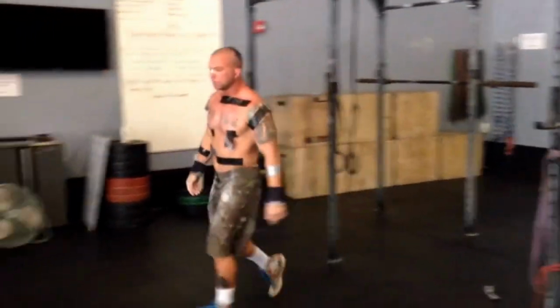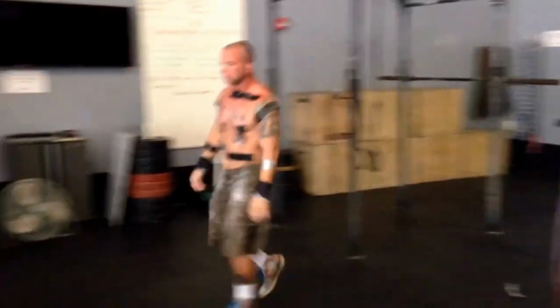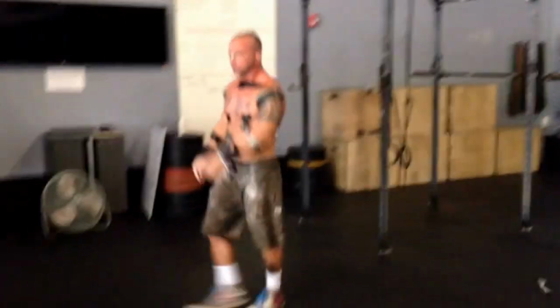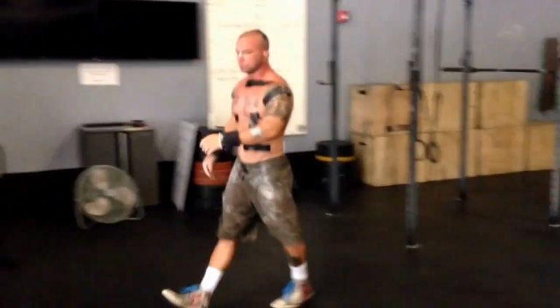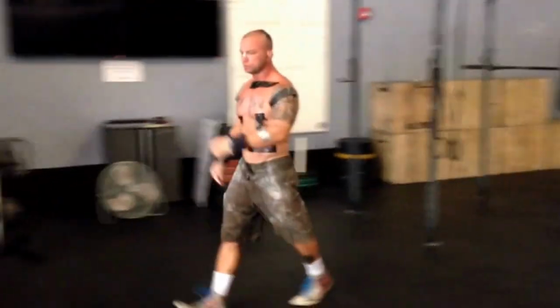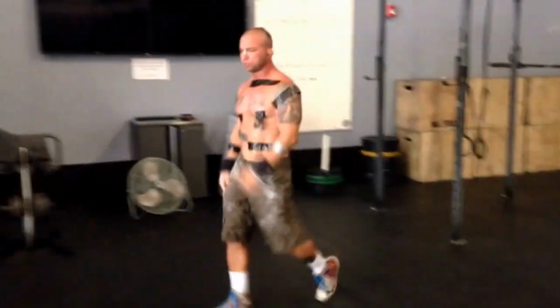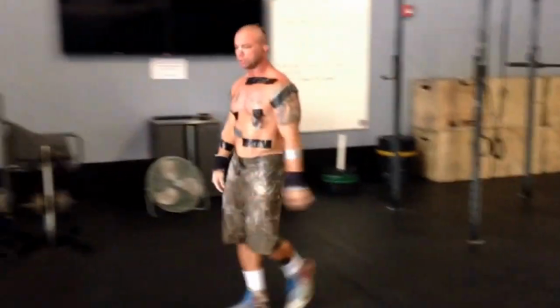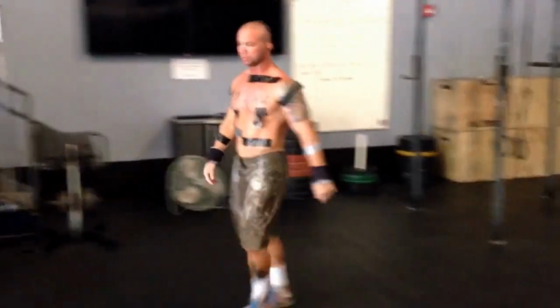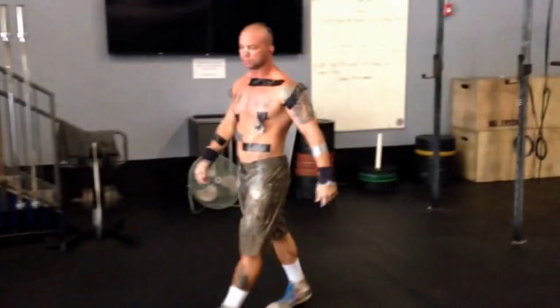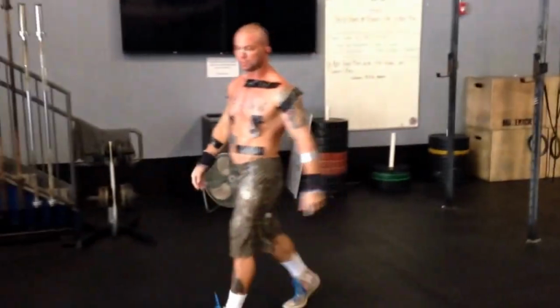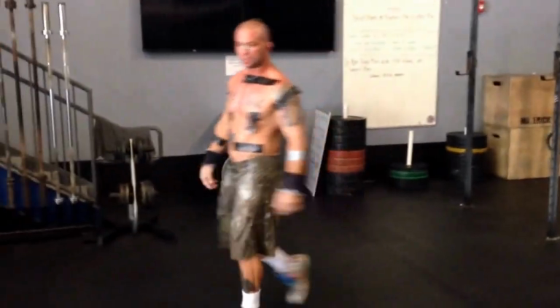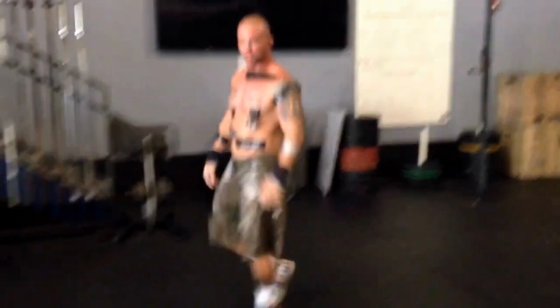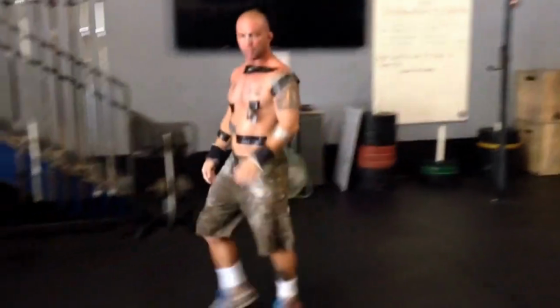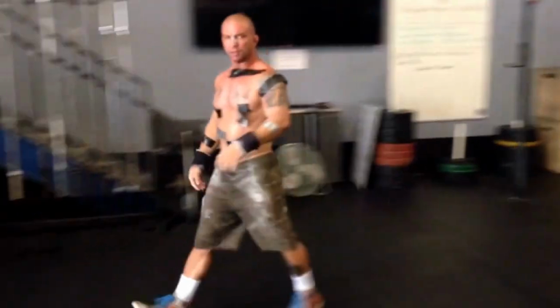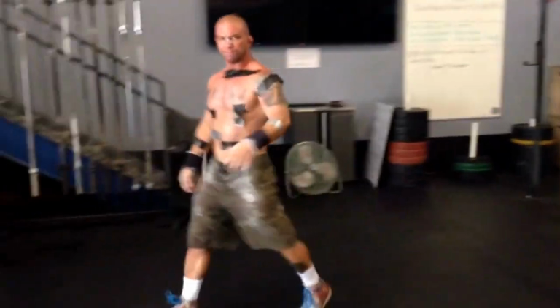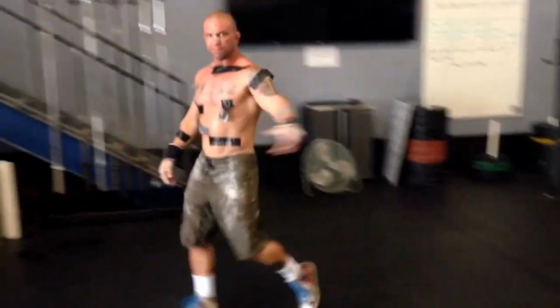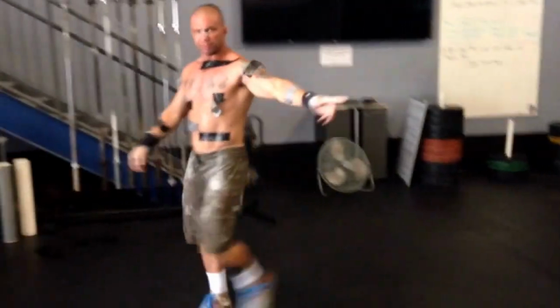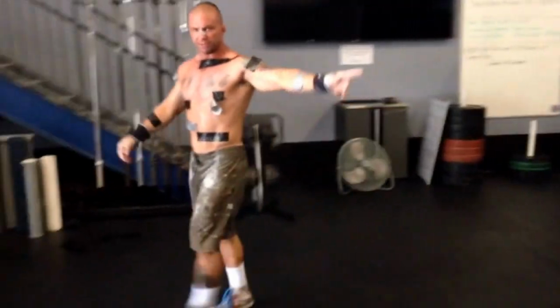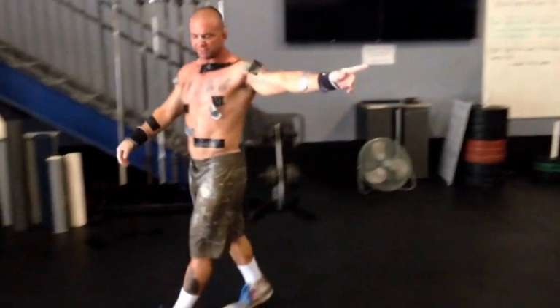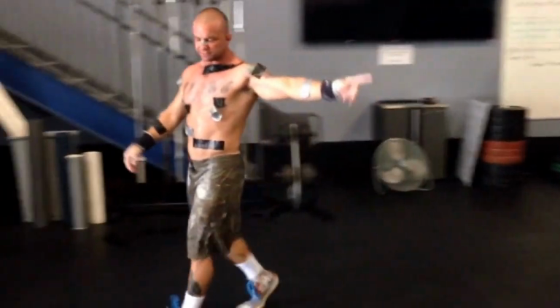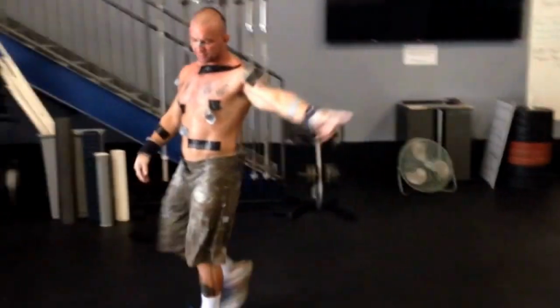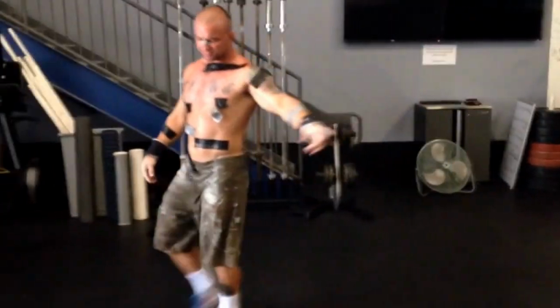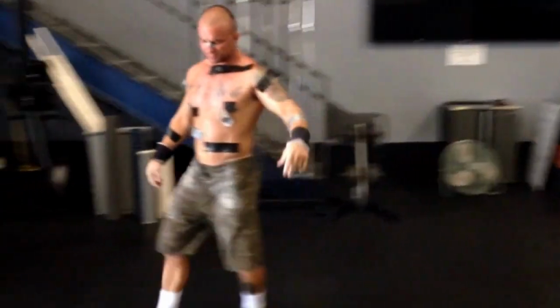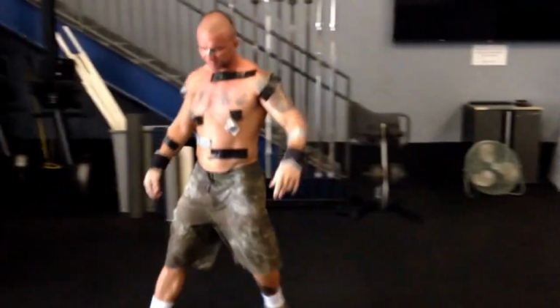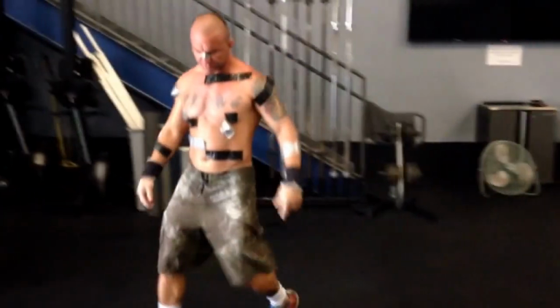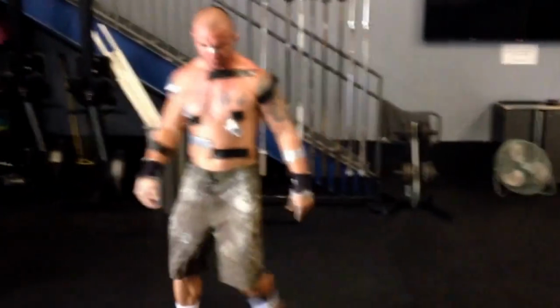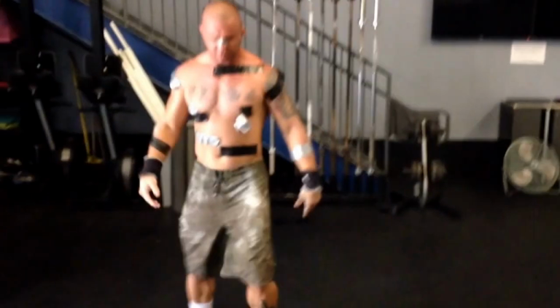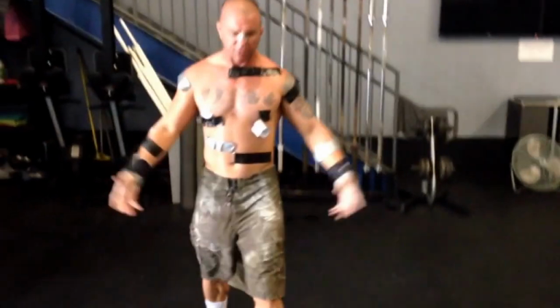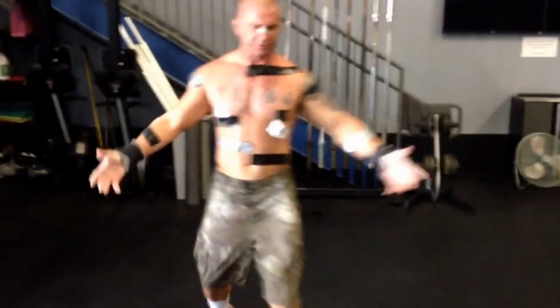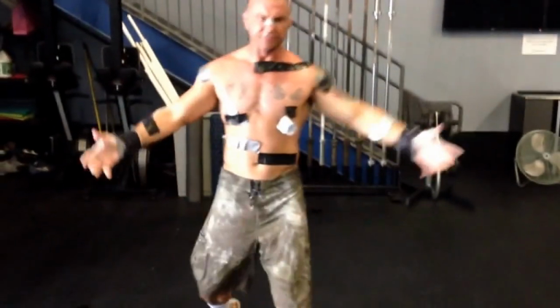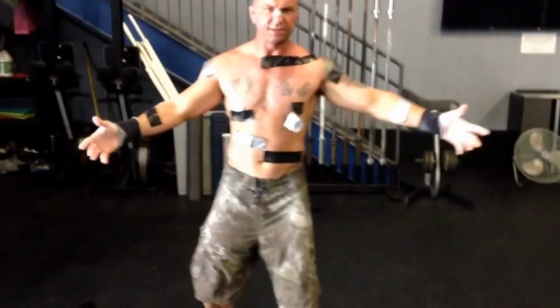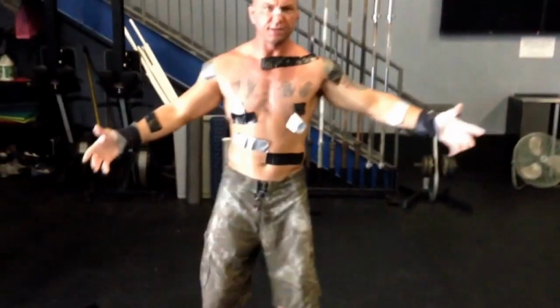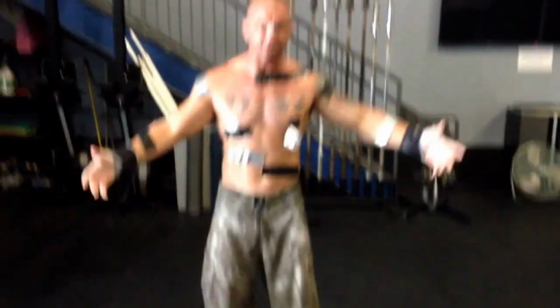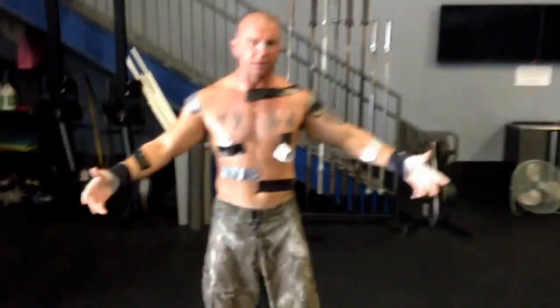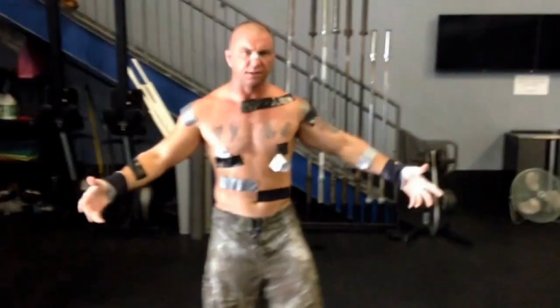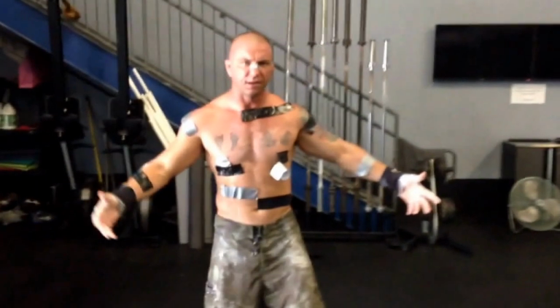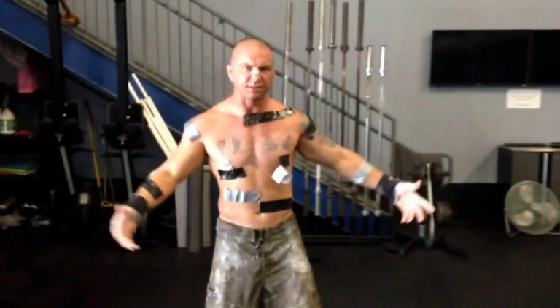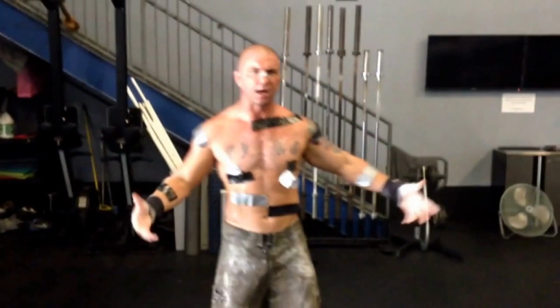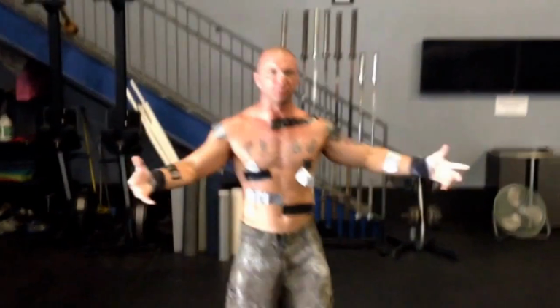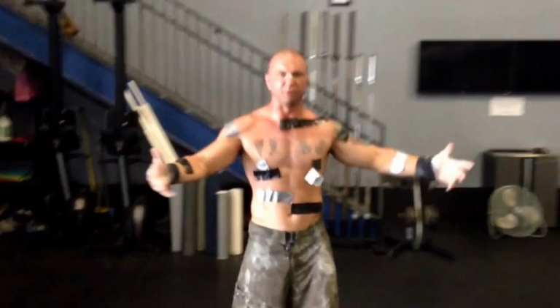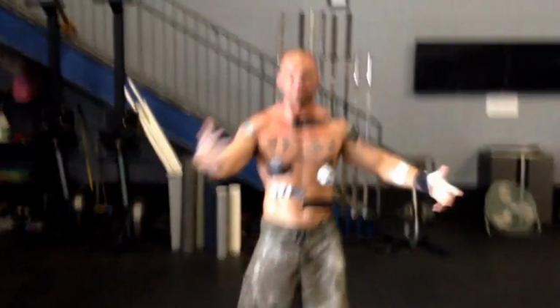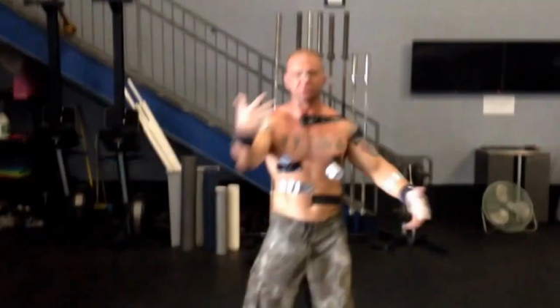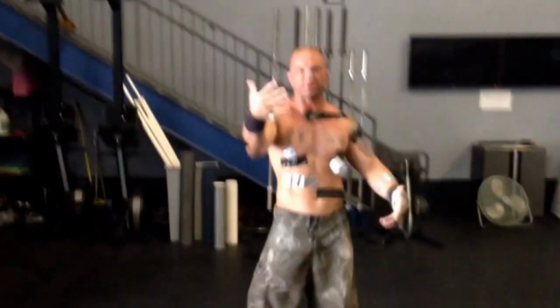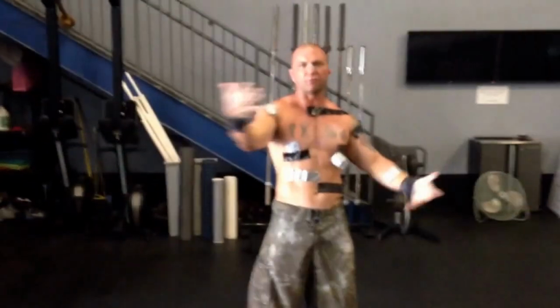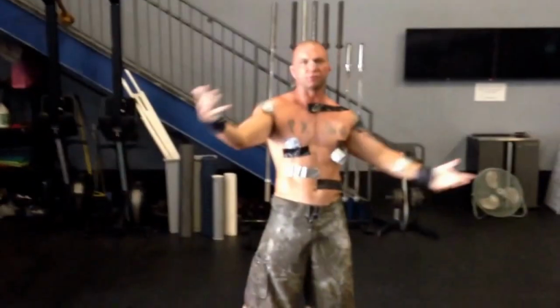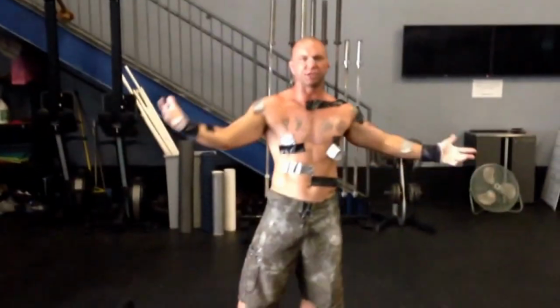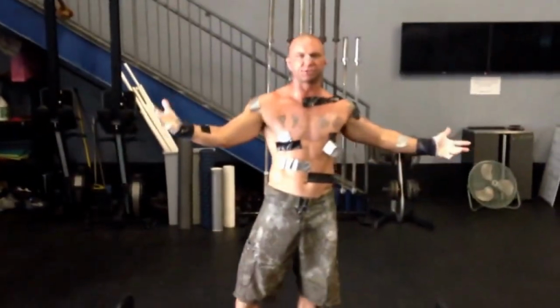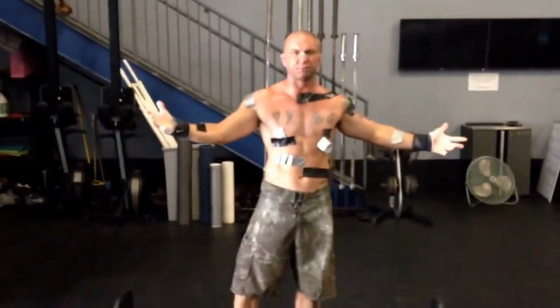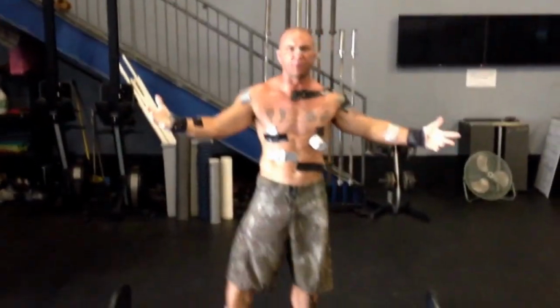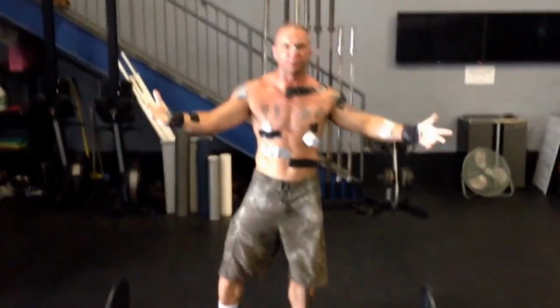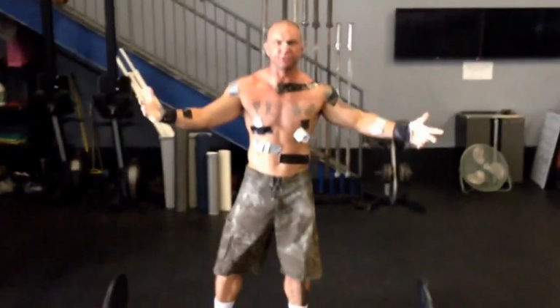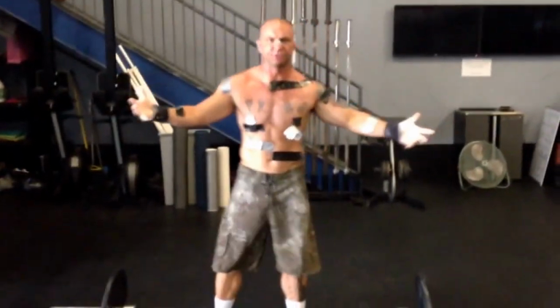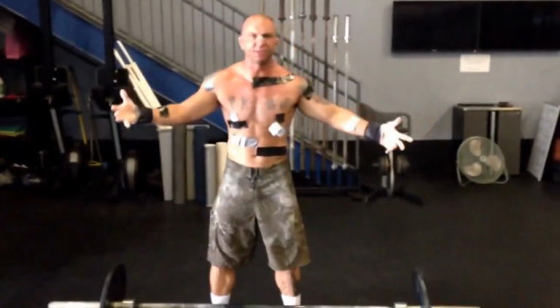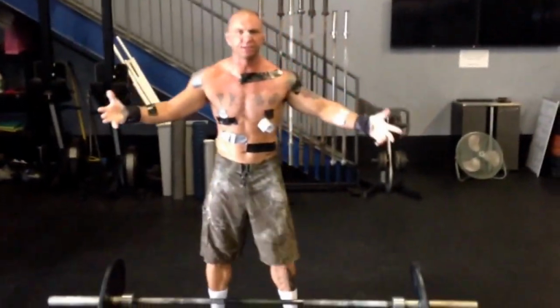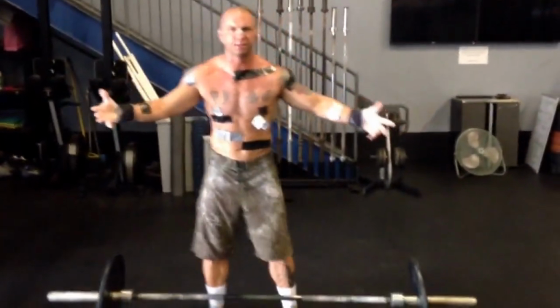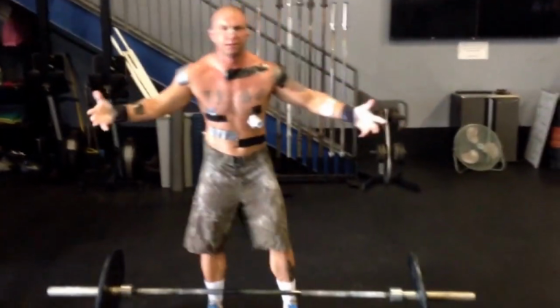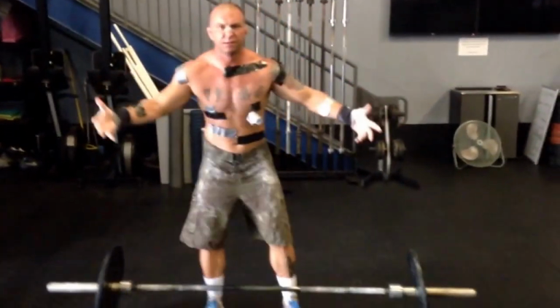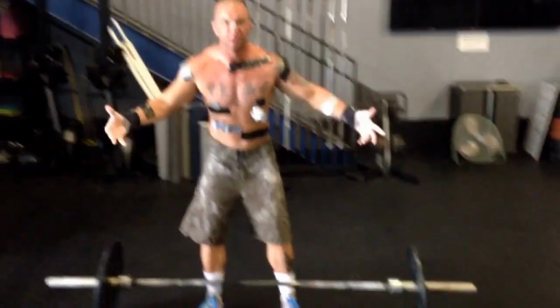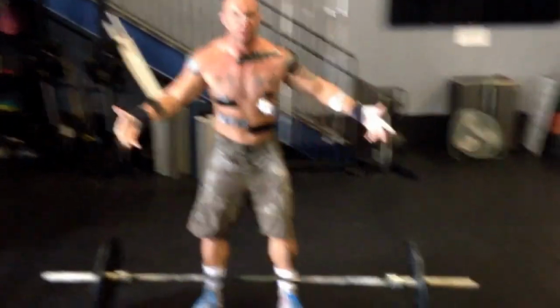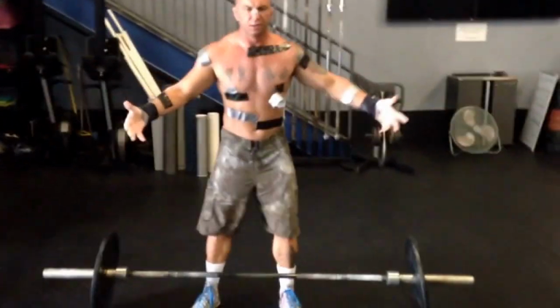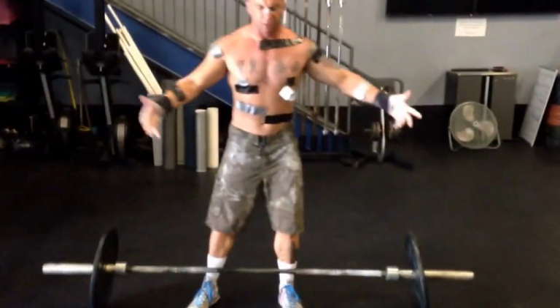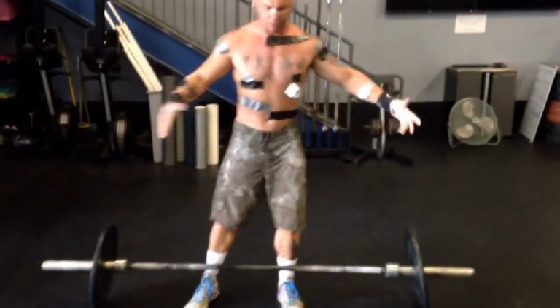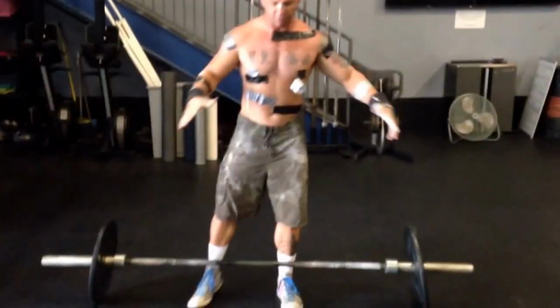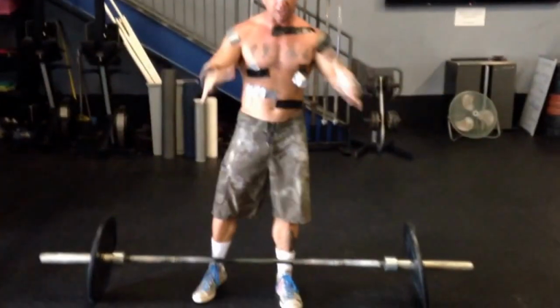Wasn't it 10 reps? Yeah, man, I did 10. That was 10? I did 10, yeah. Counting the first five of the chest apart. All right, all right. I'm sorry.